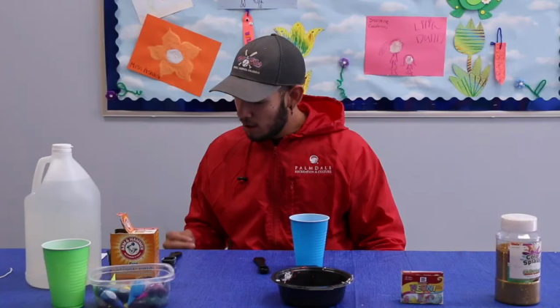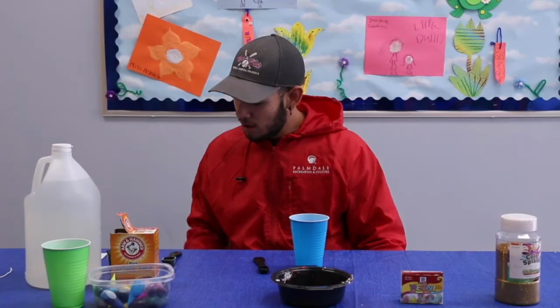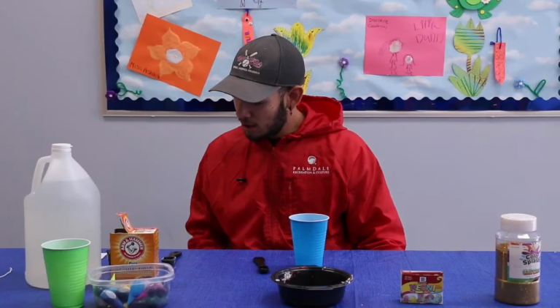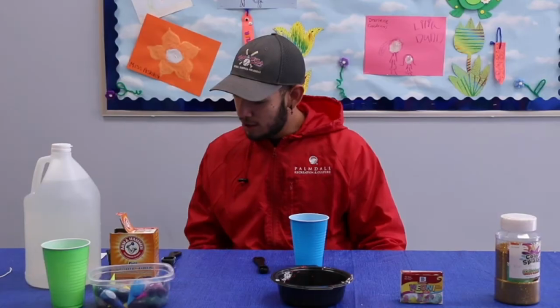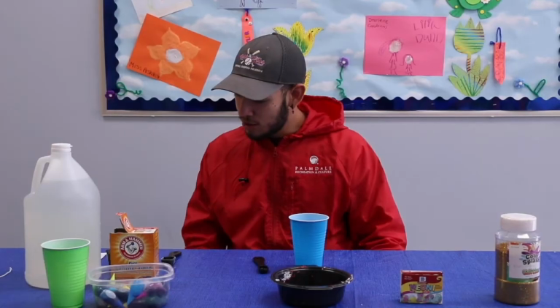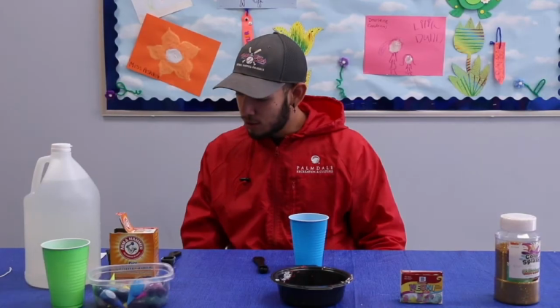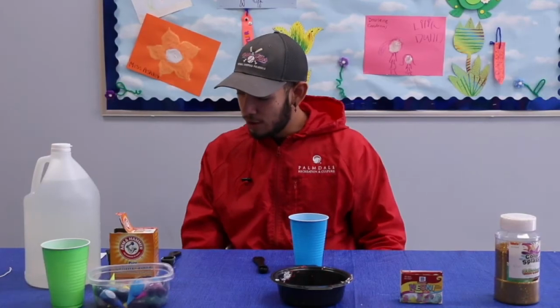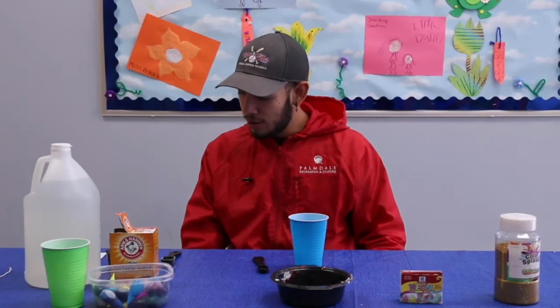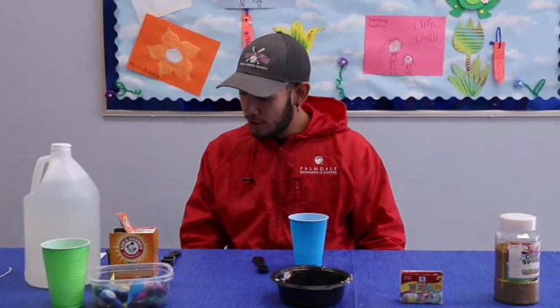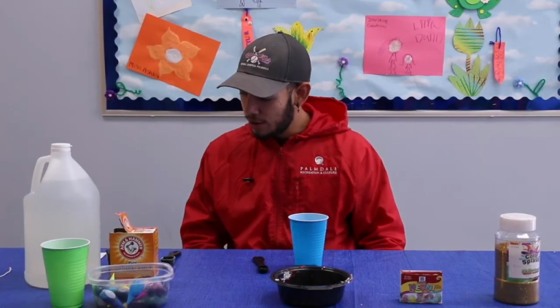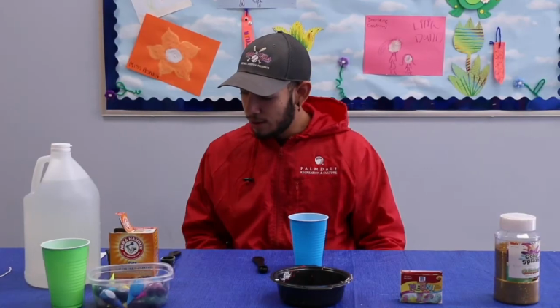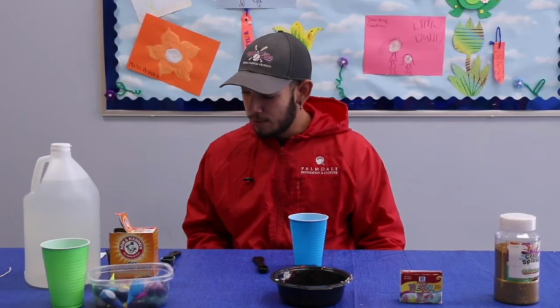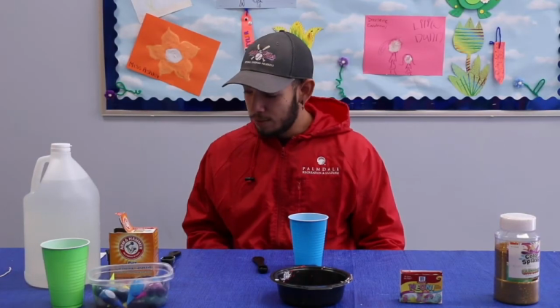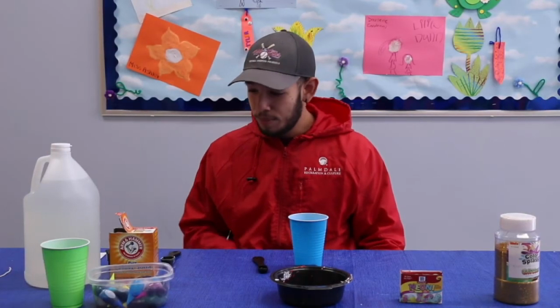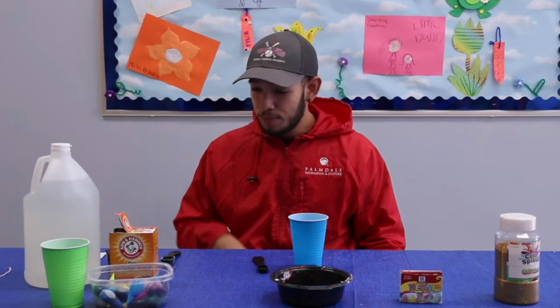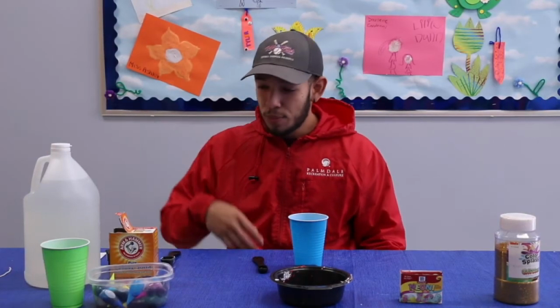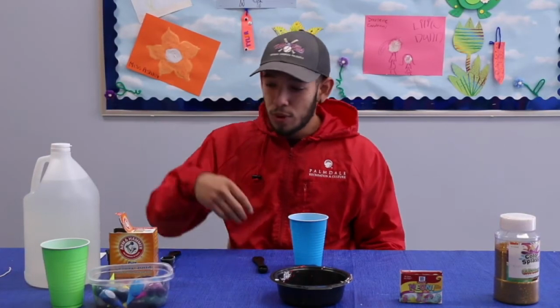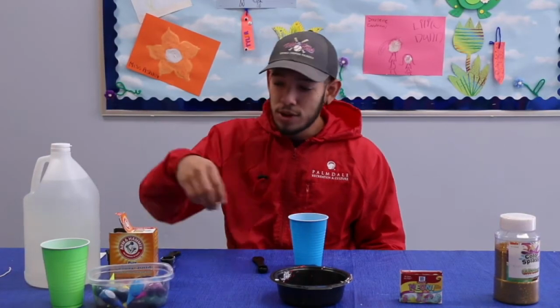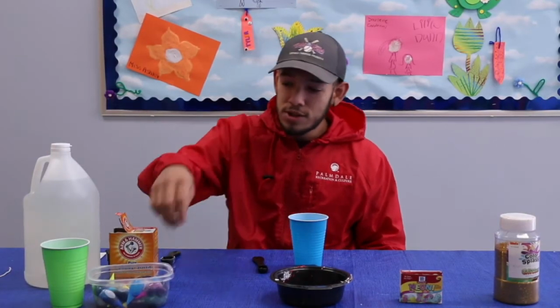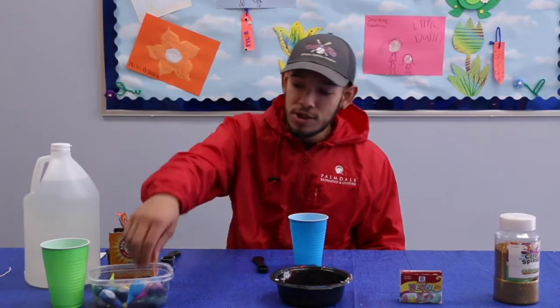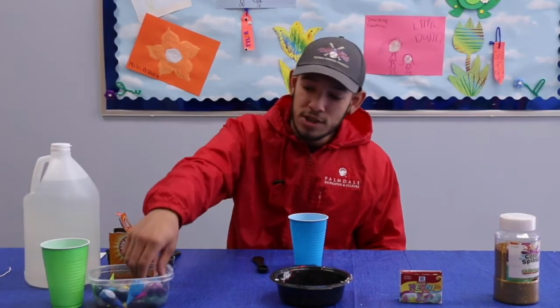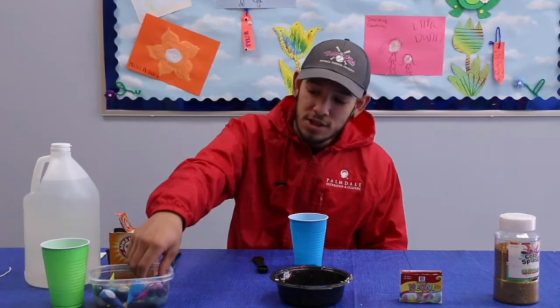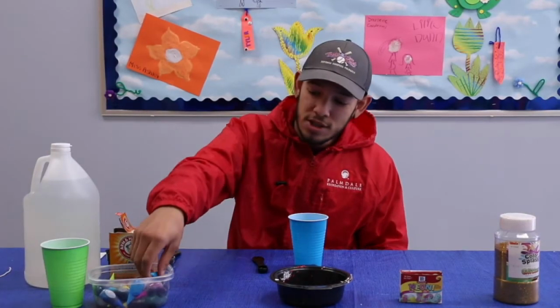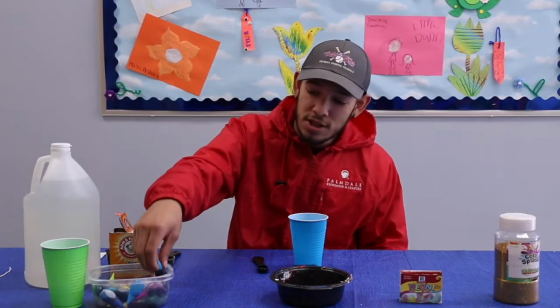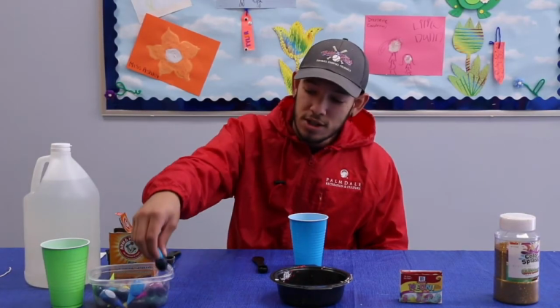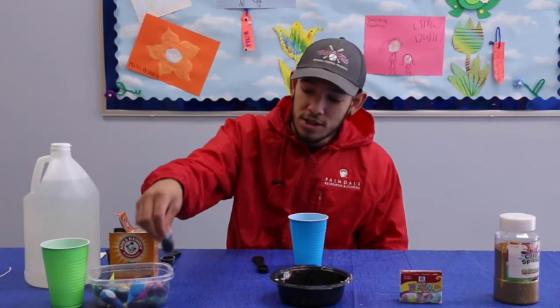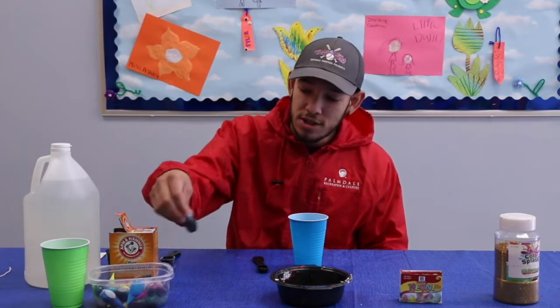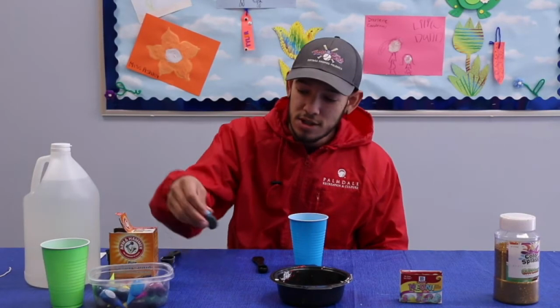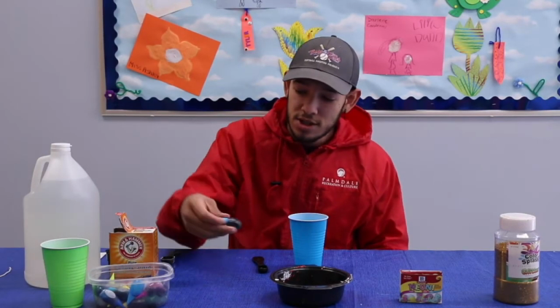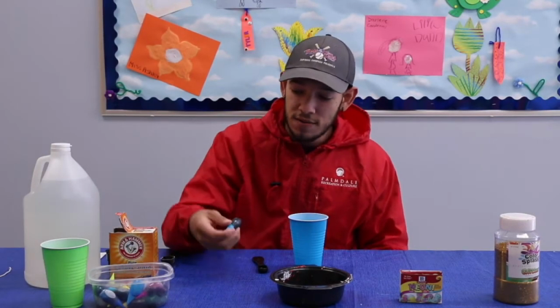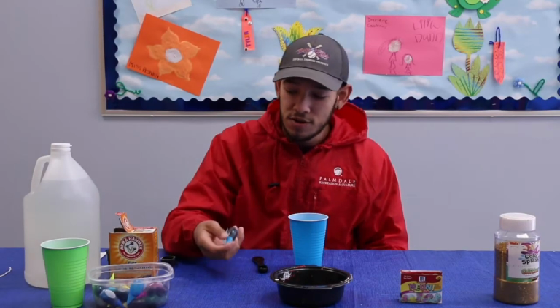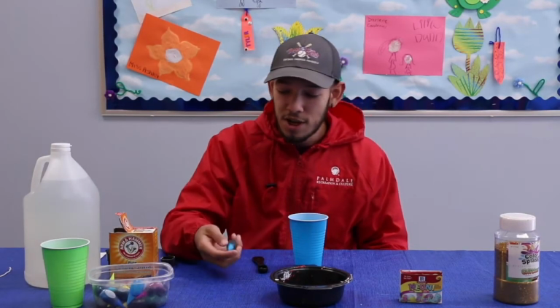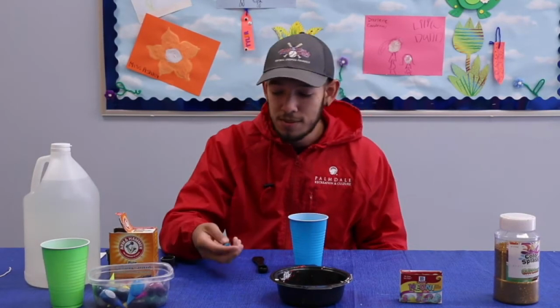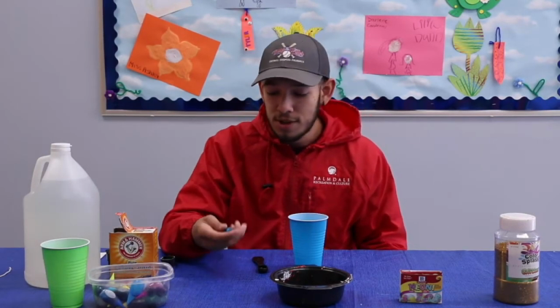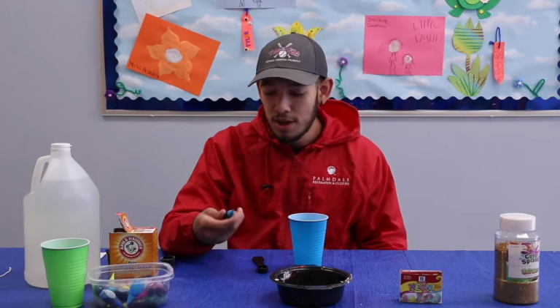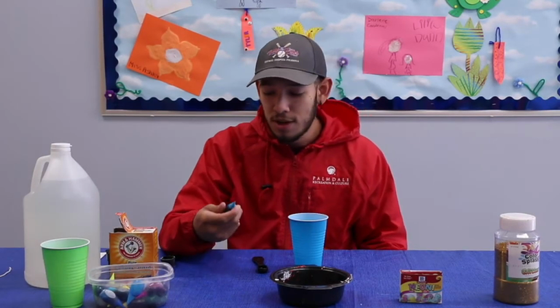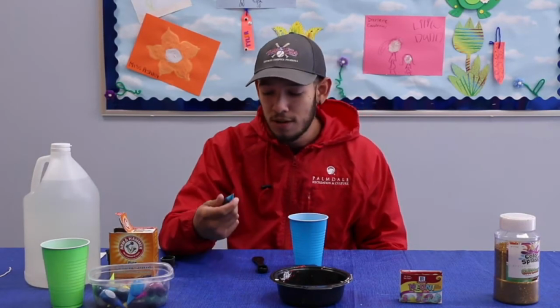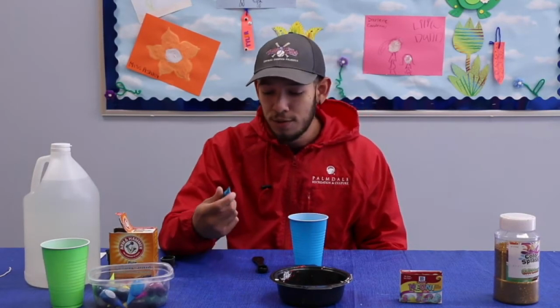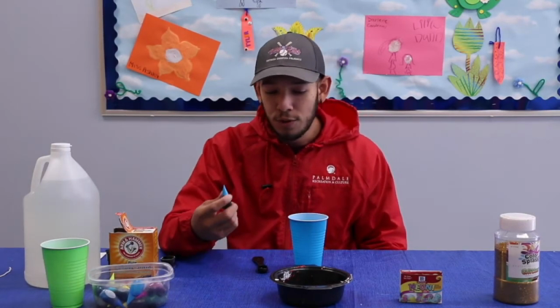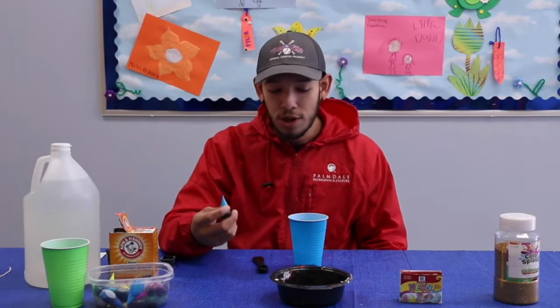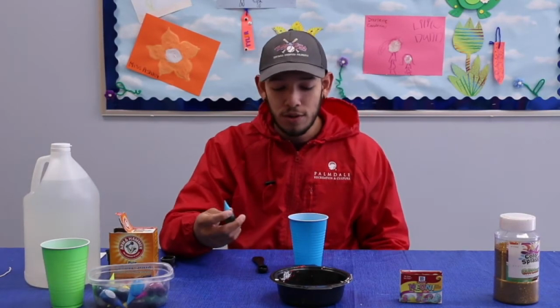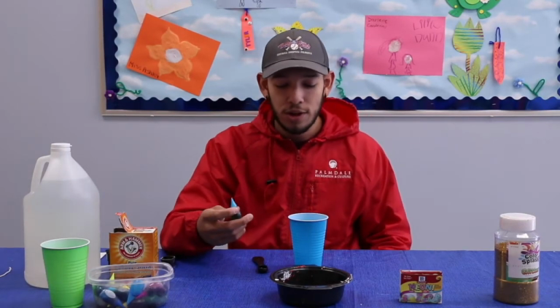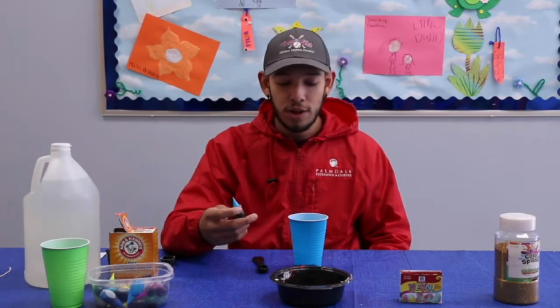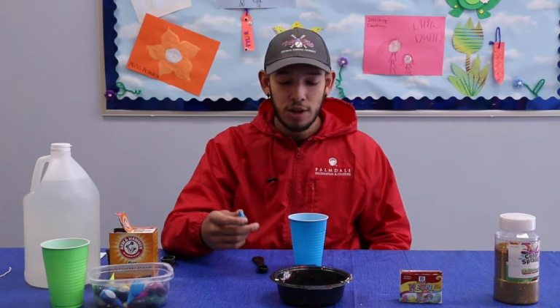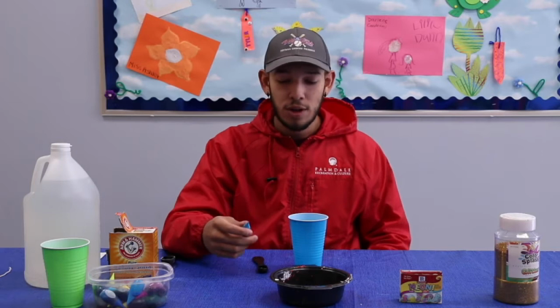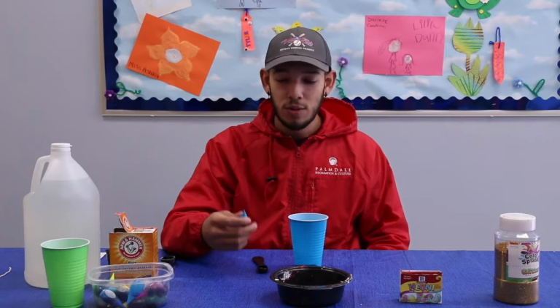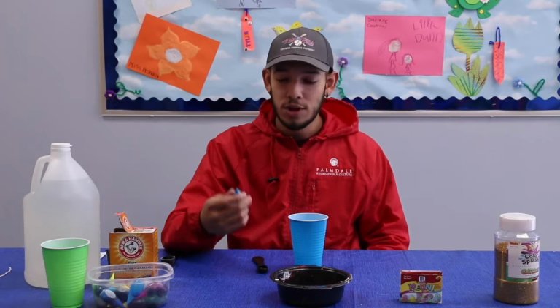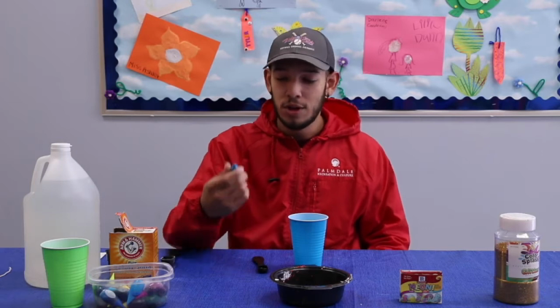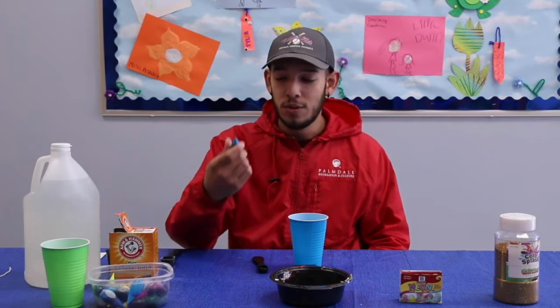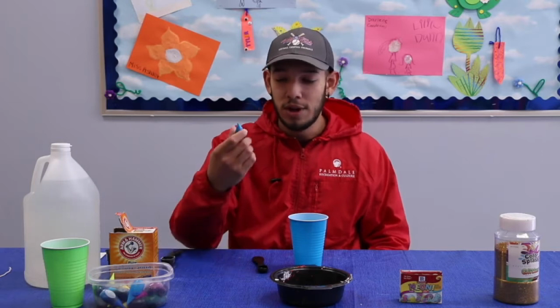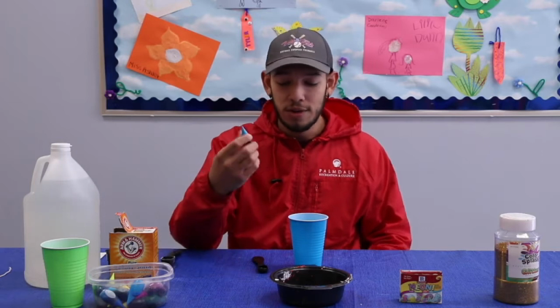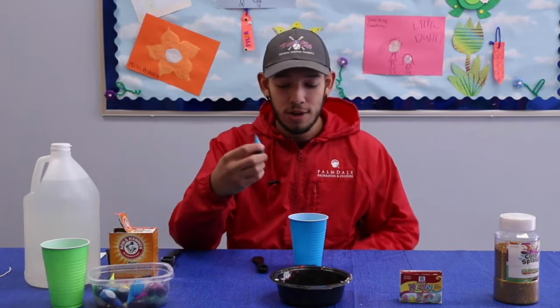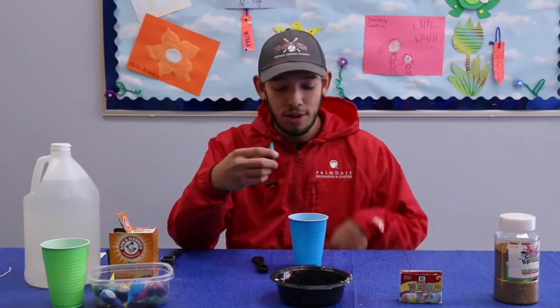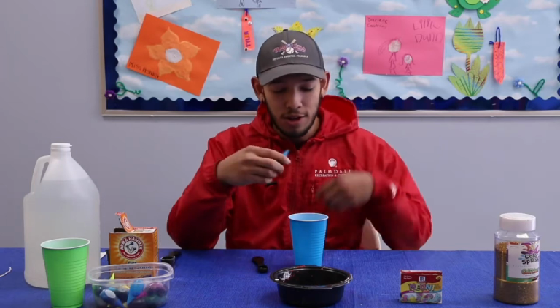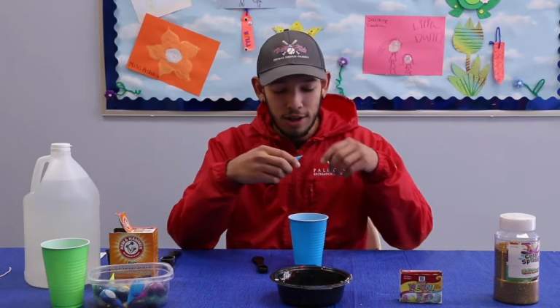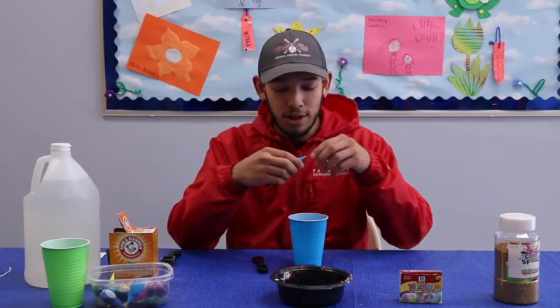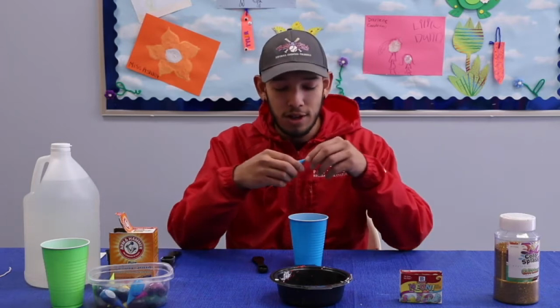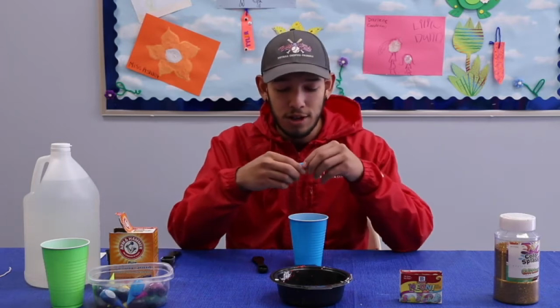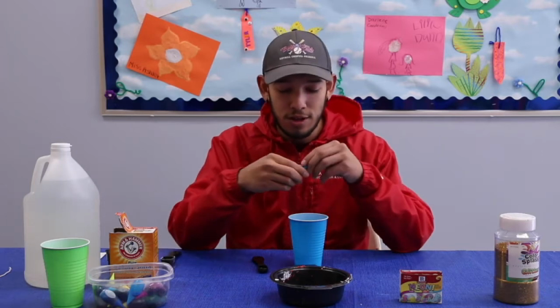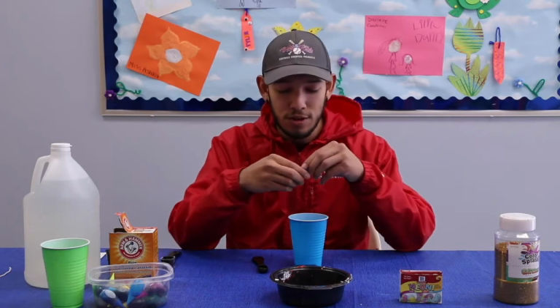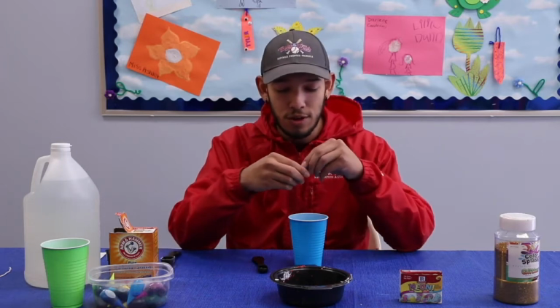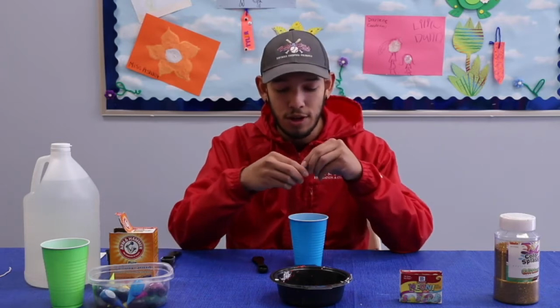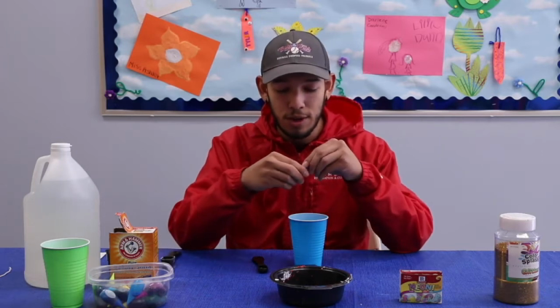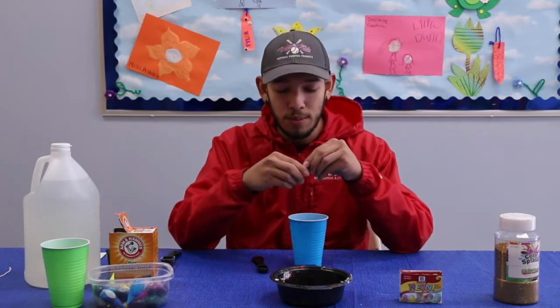Next we're going to pour six to seven drops of food coloring, whatever color you like, into the cup.